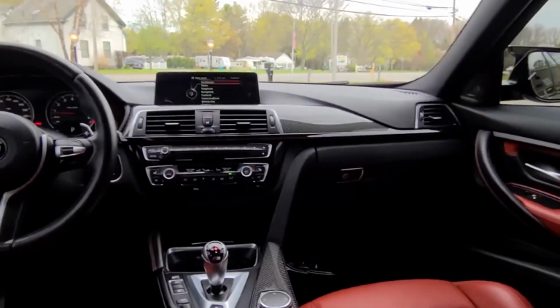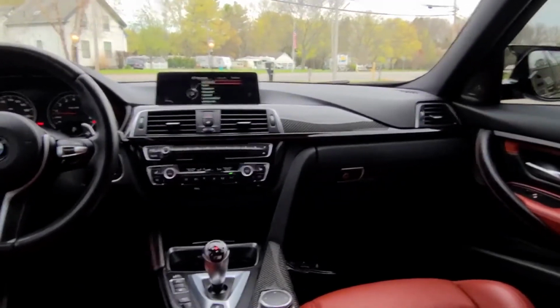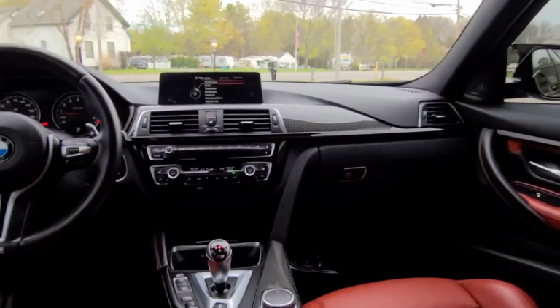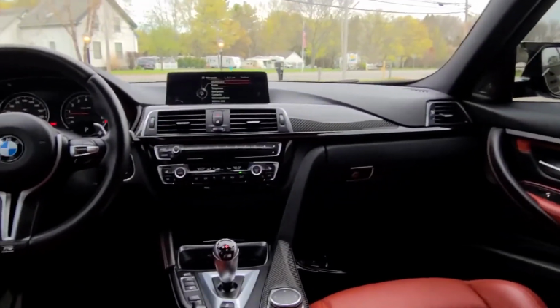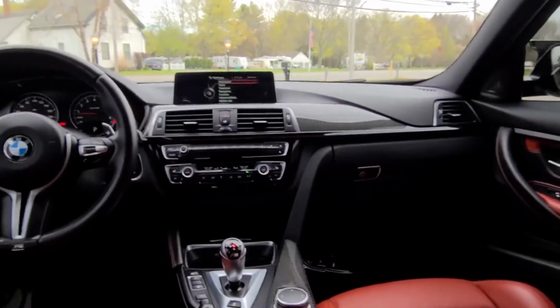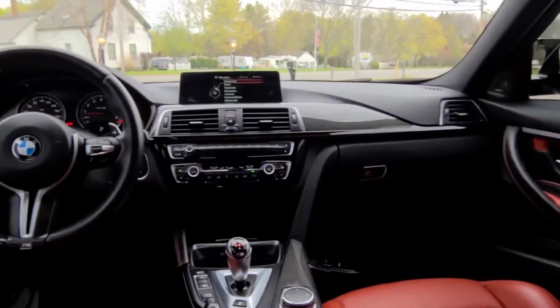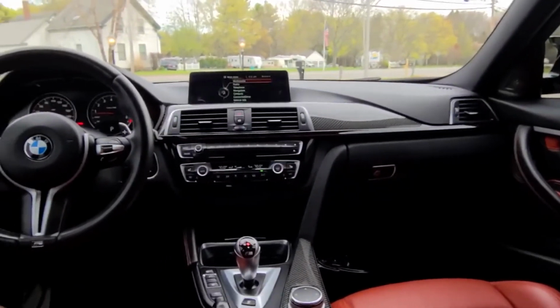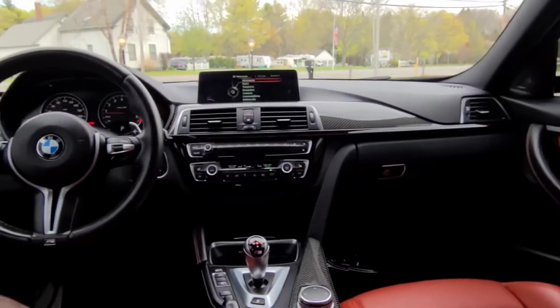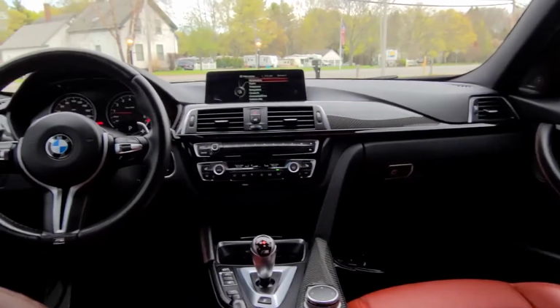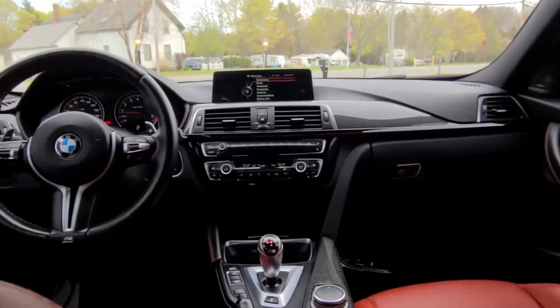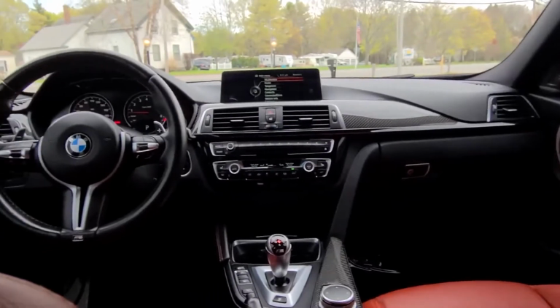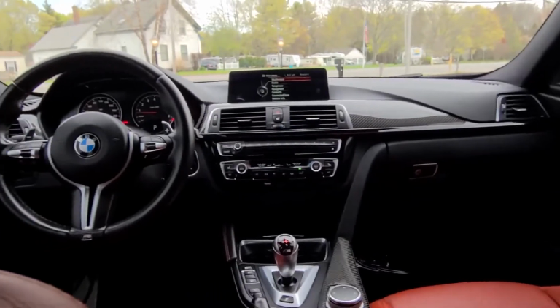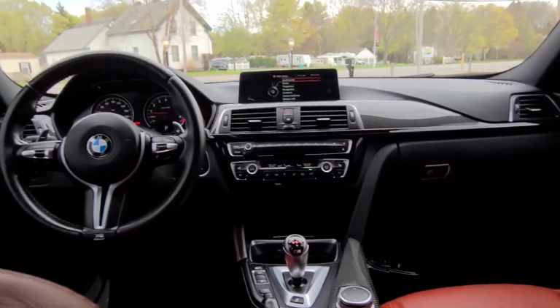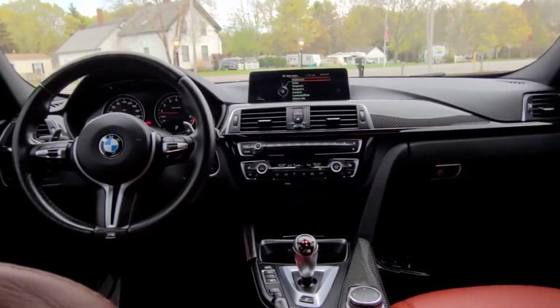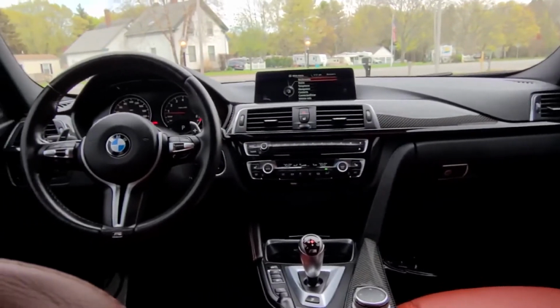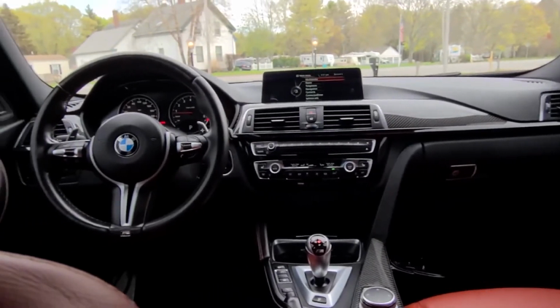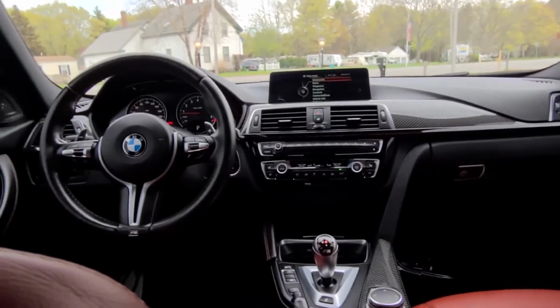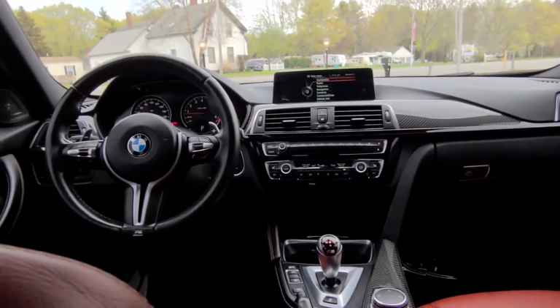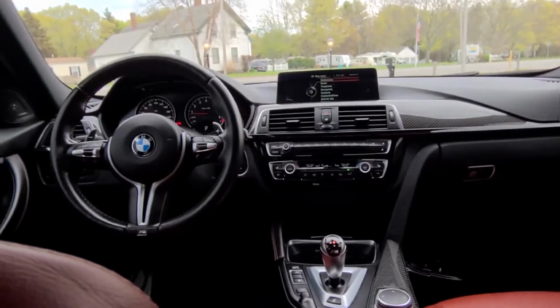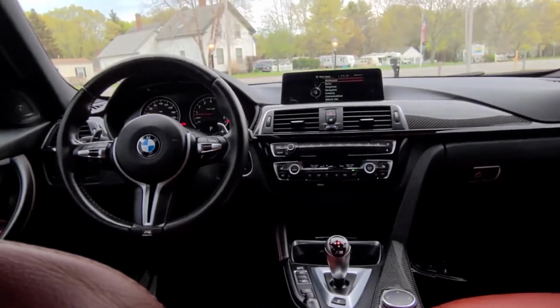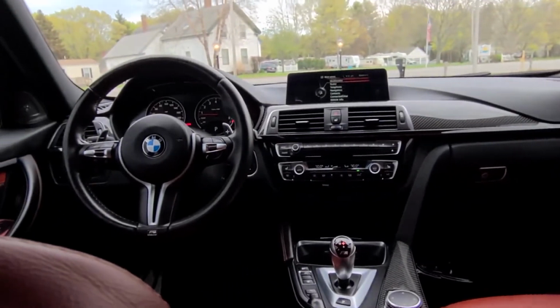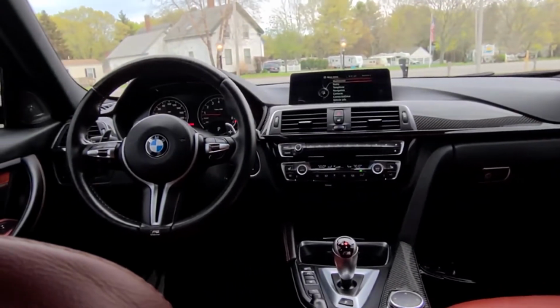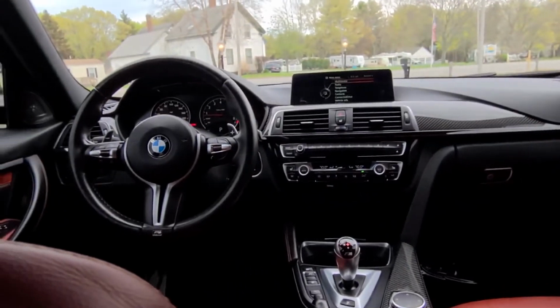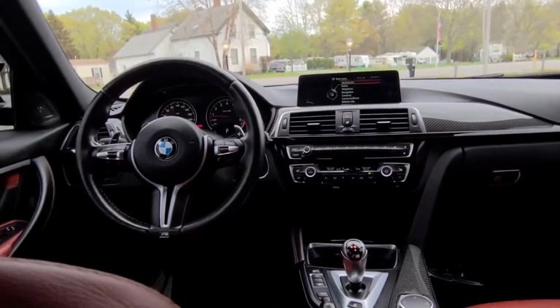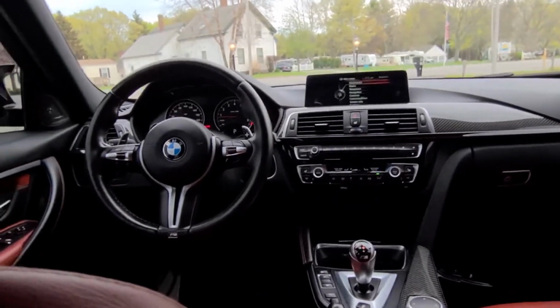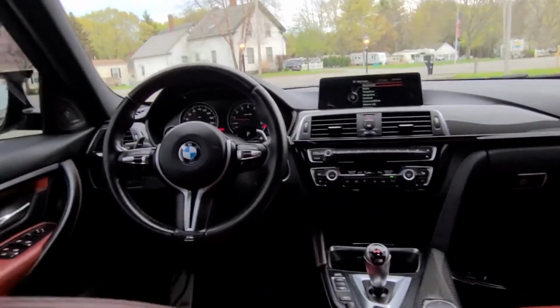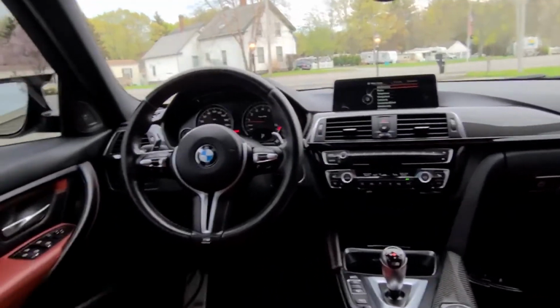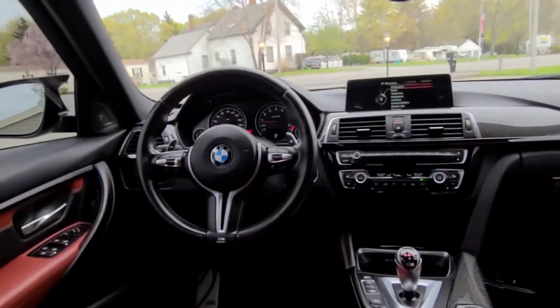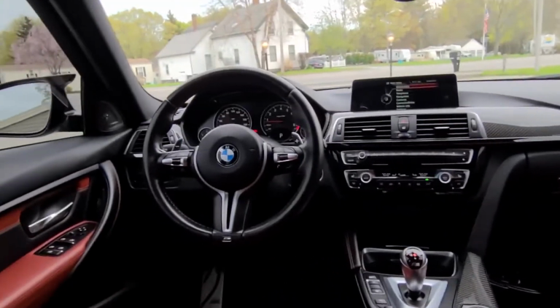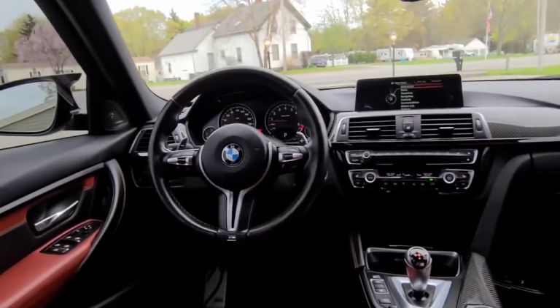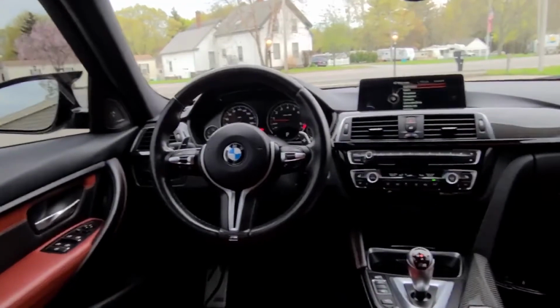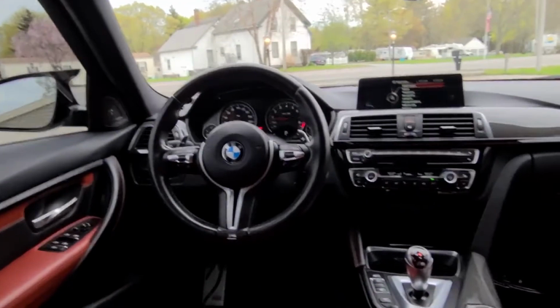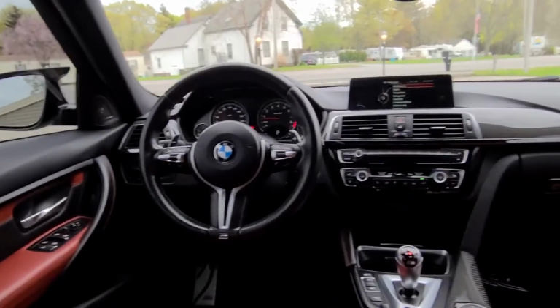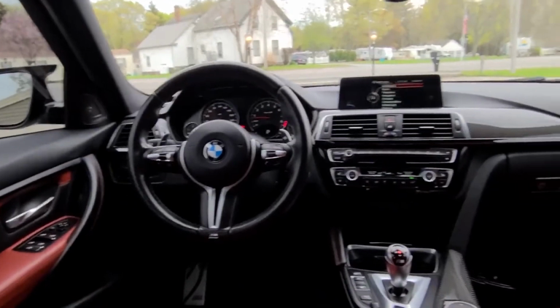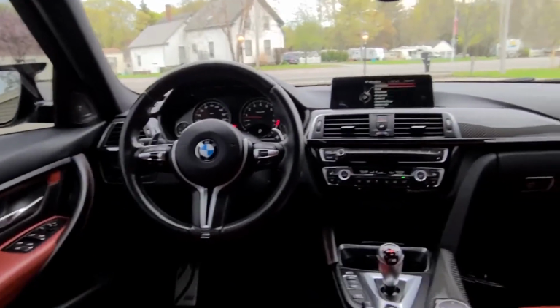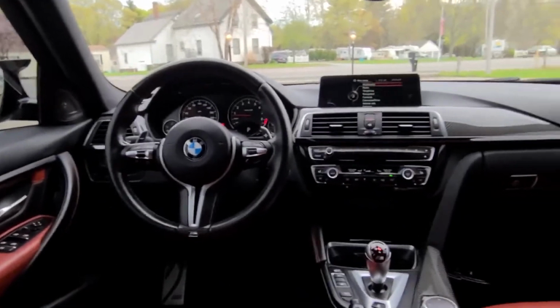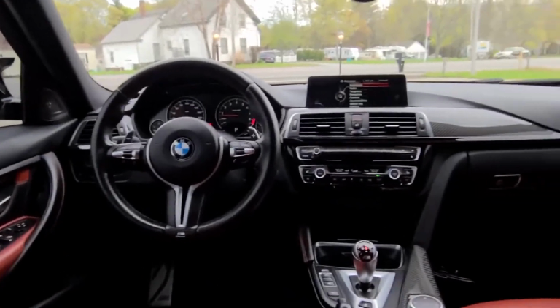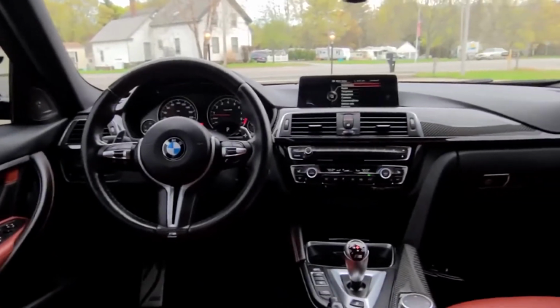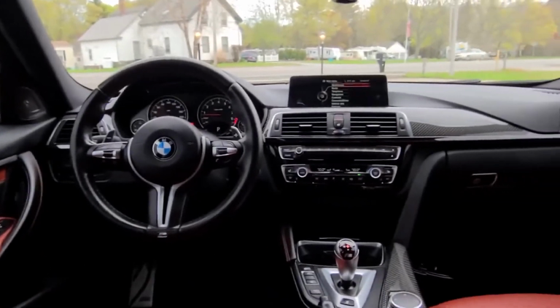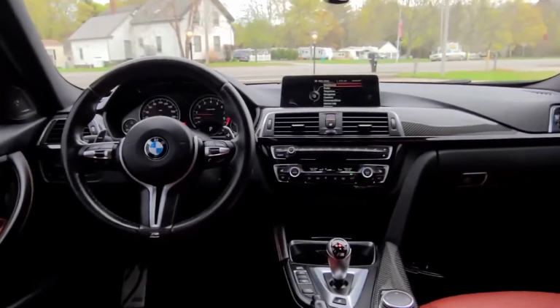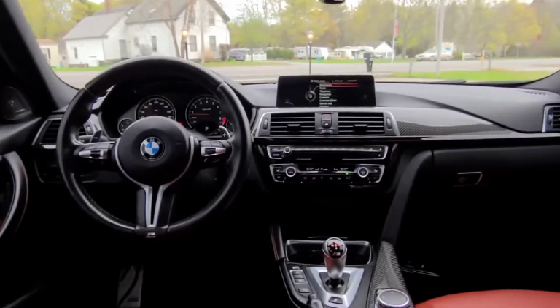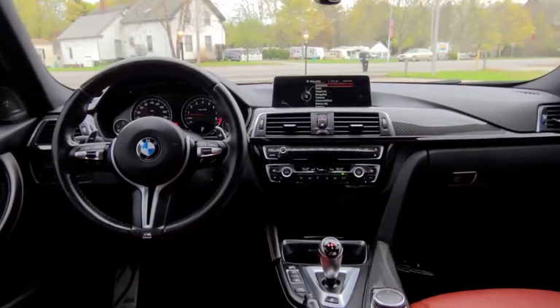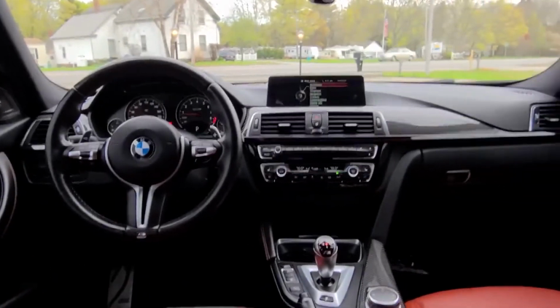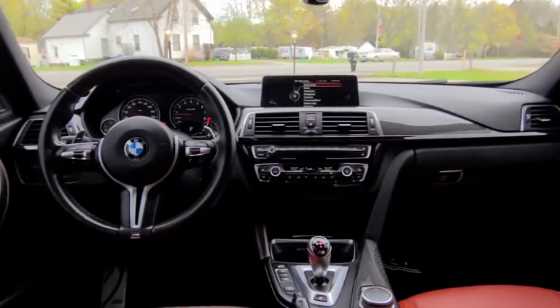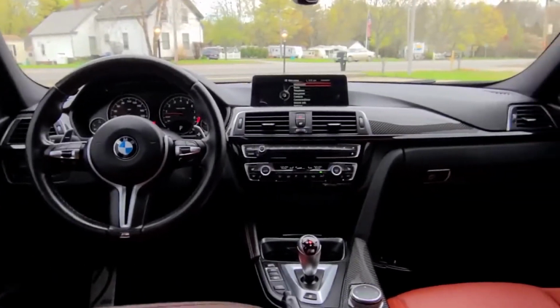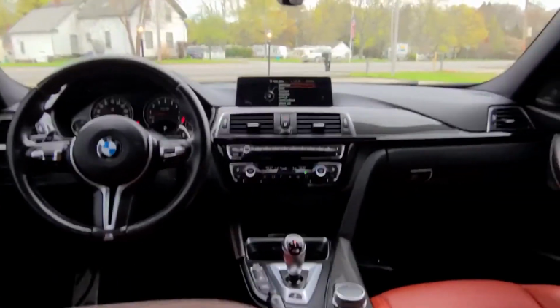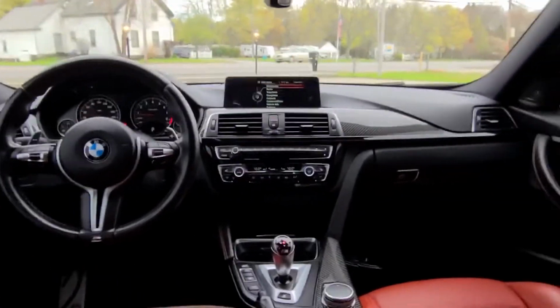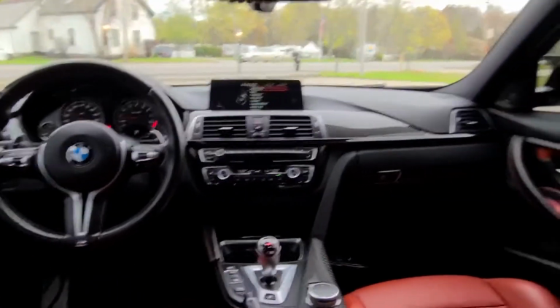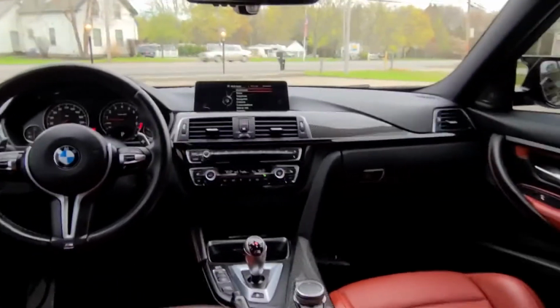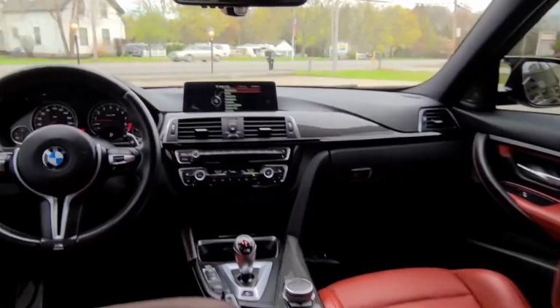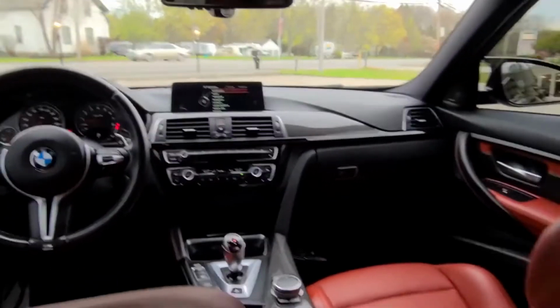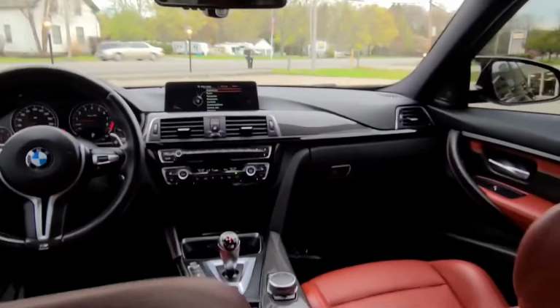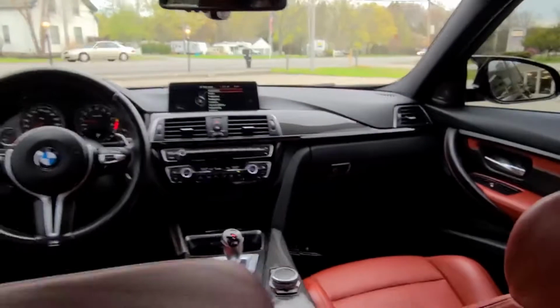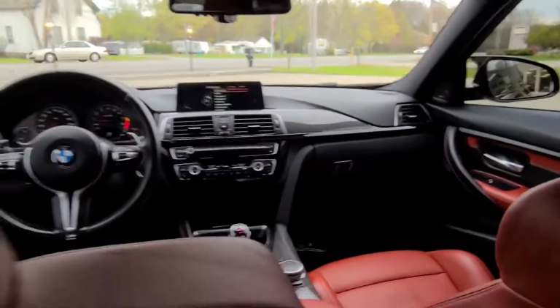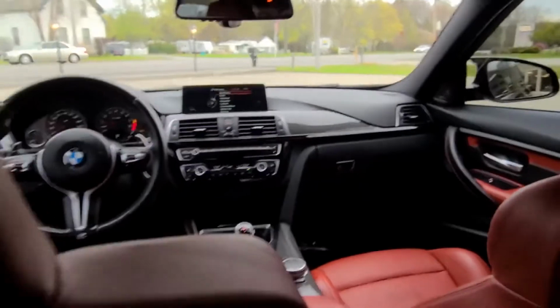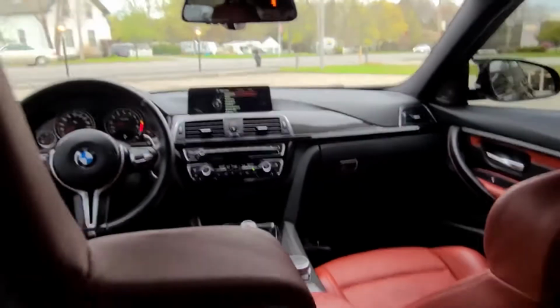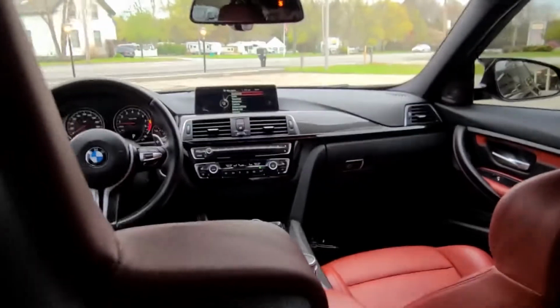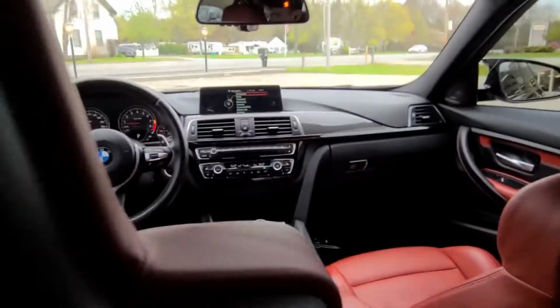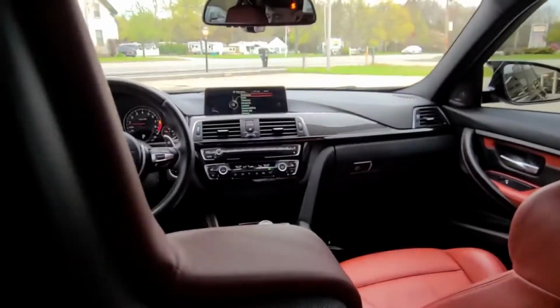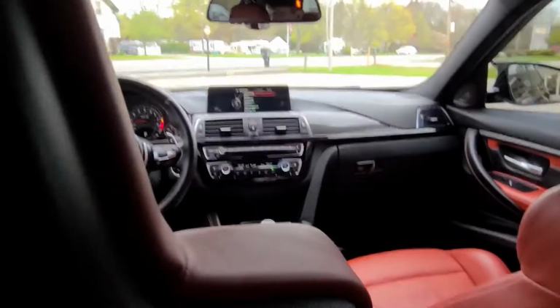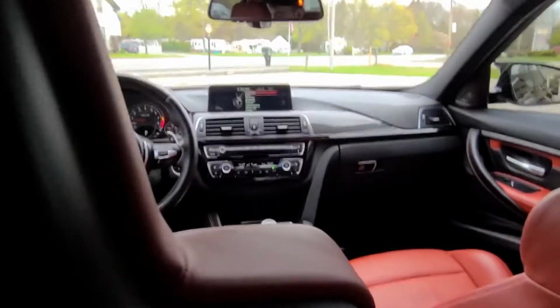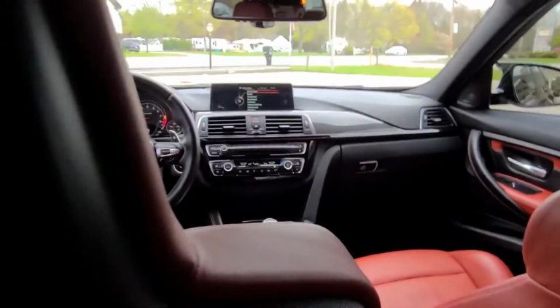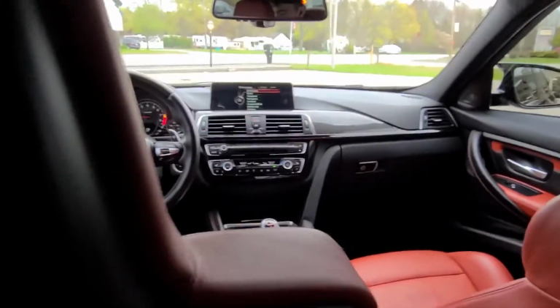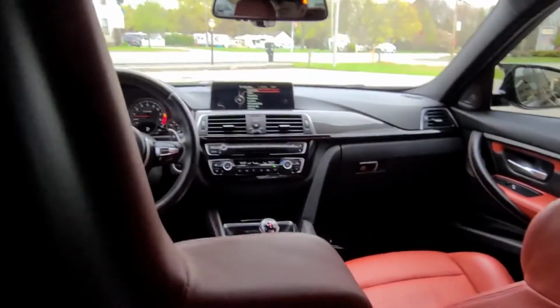Here's a nice view of that front driver's area — just stunning. This is one of the best specs I've ever come across in an M3.